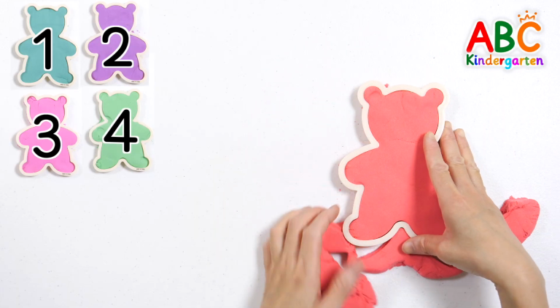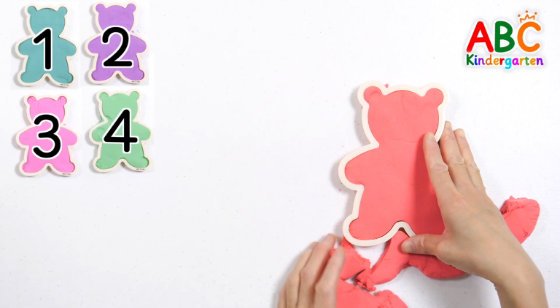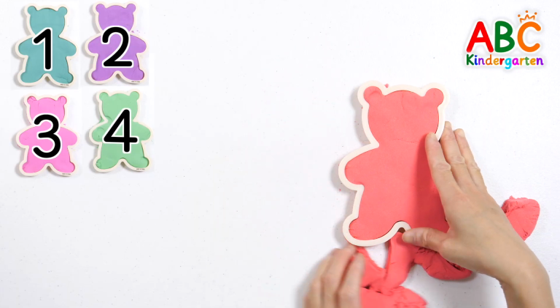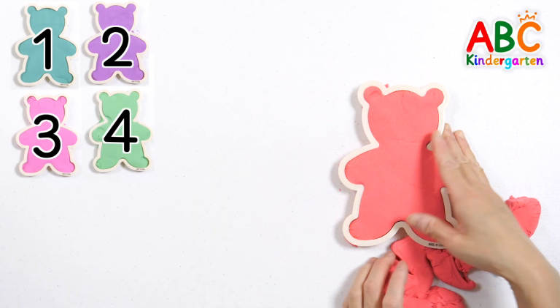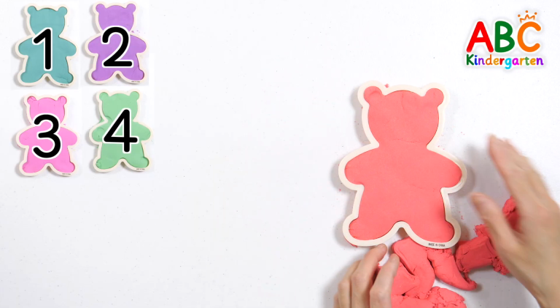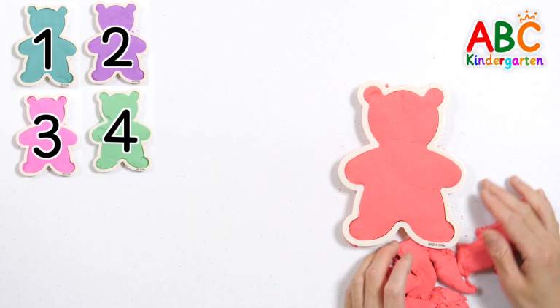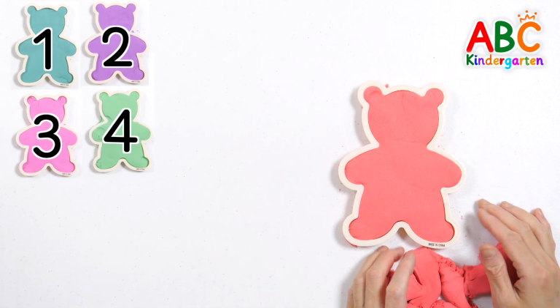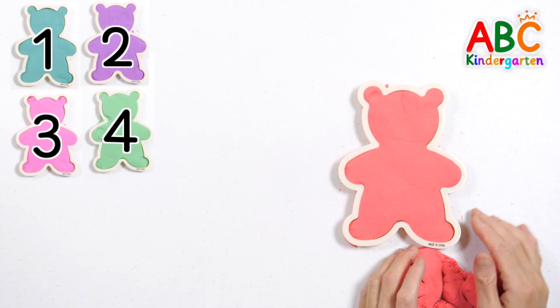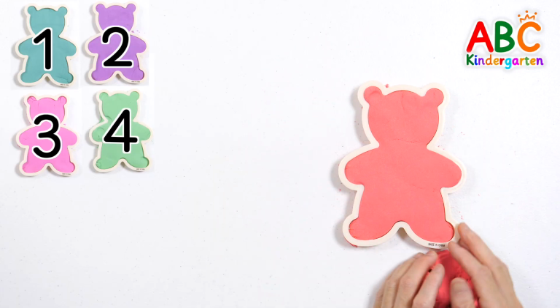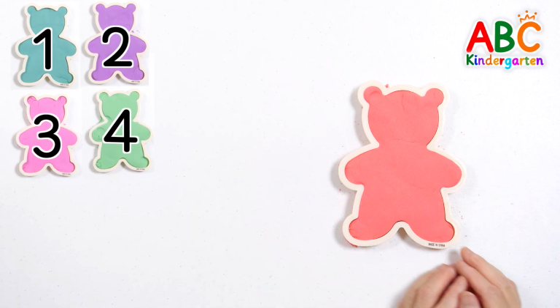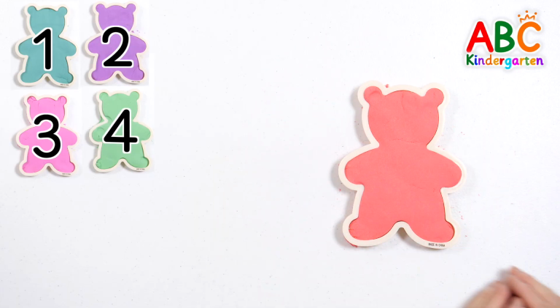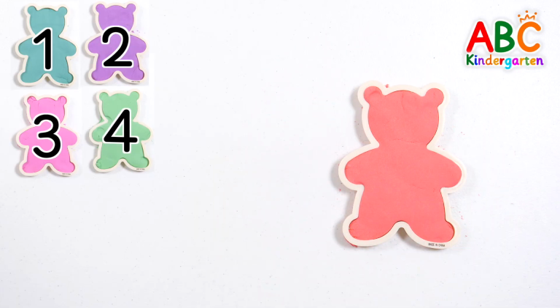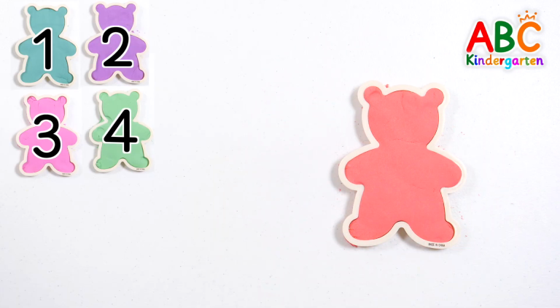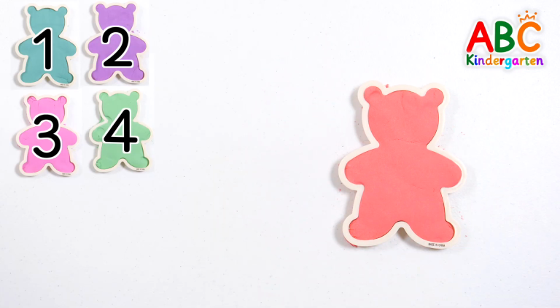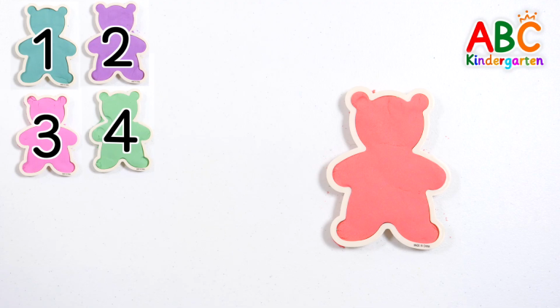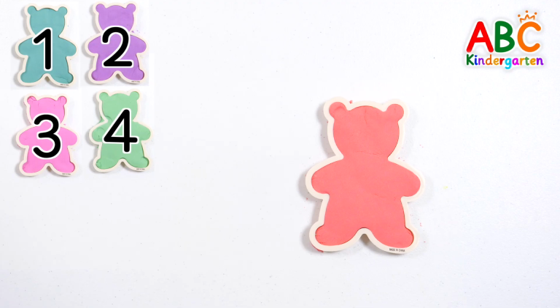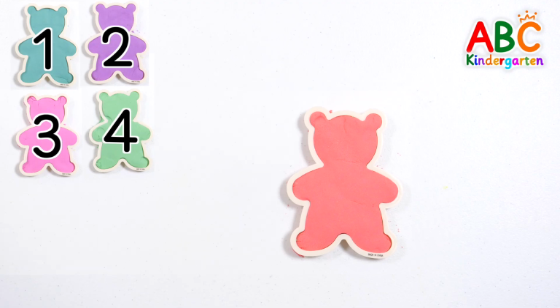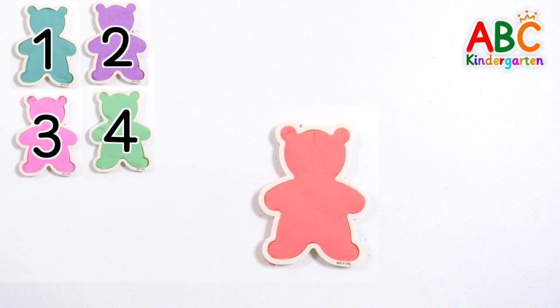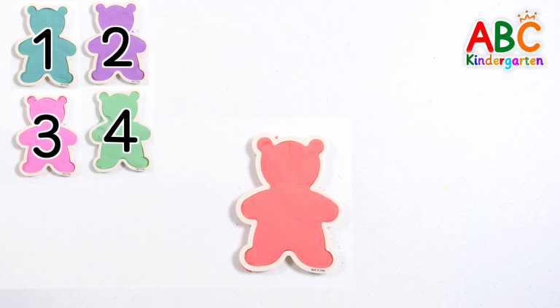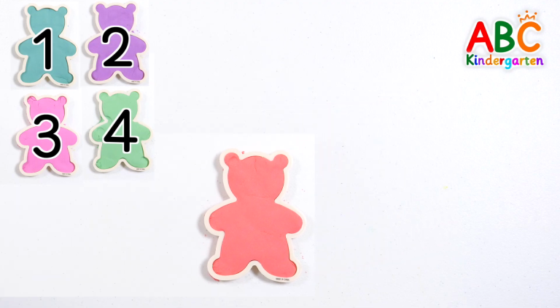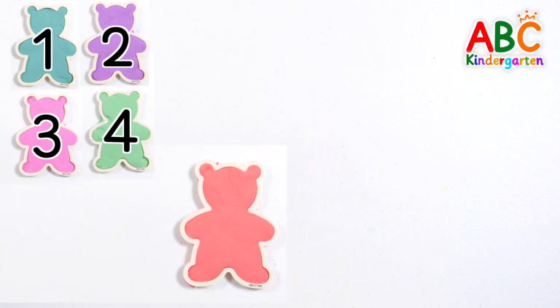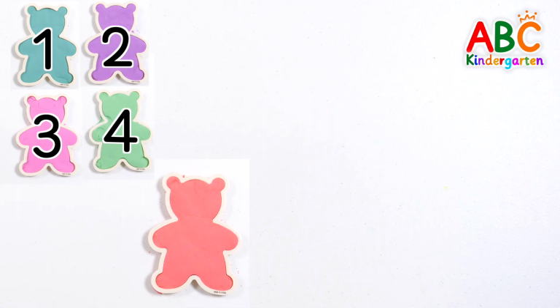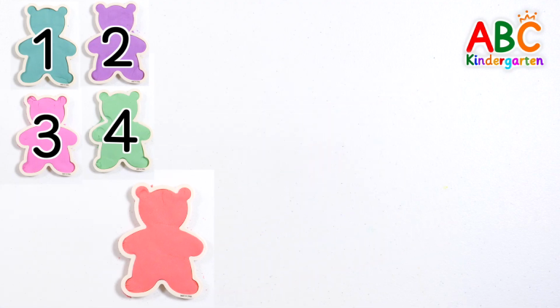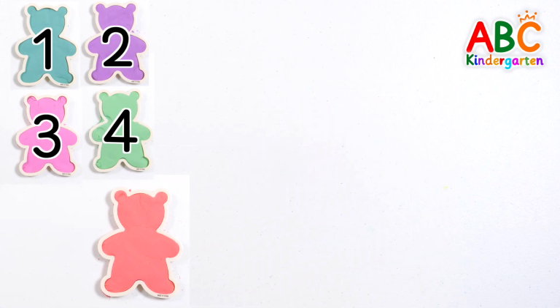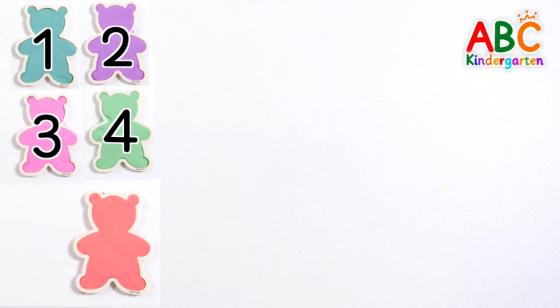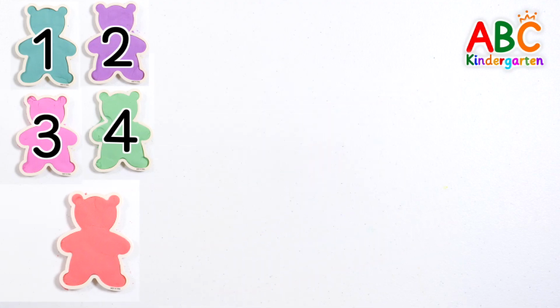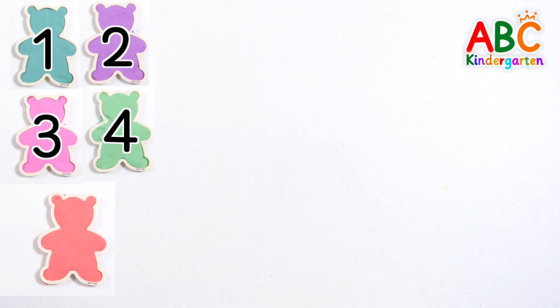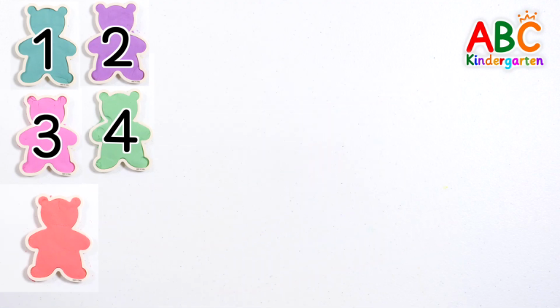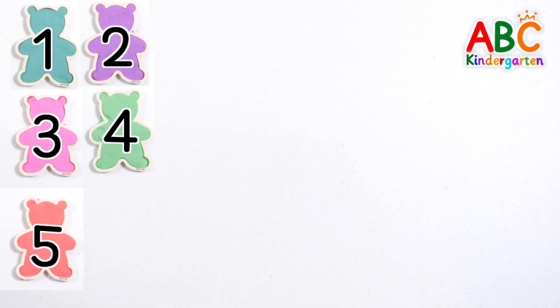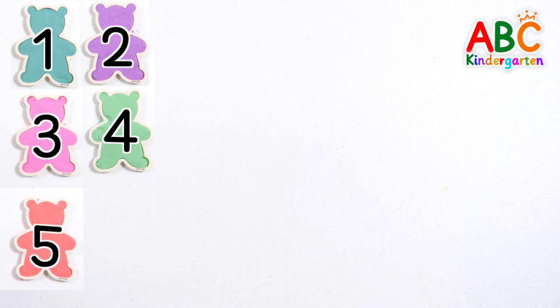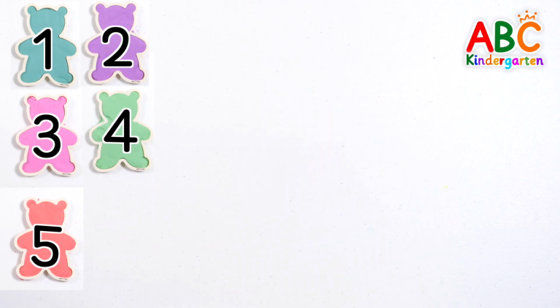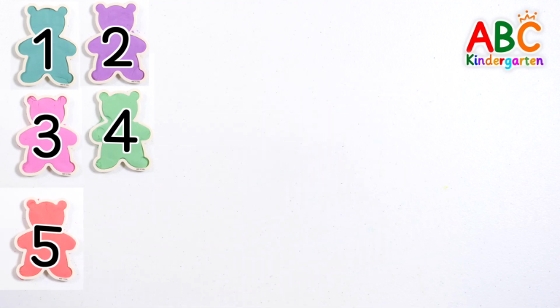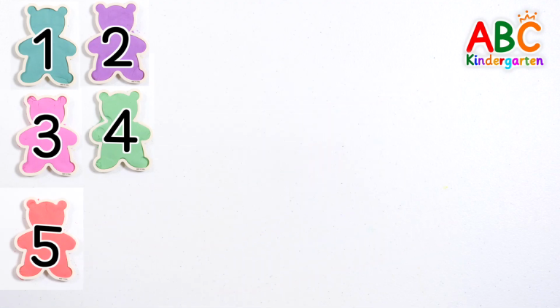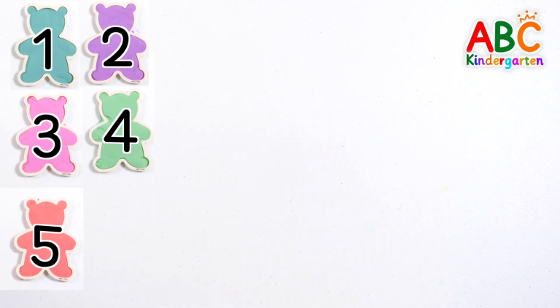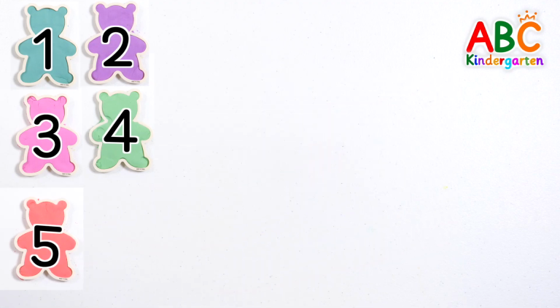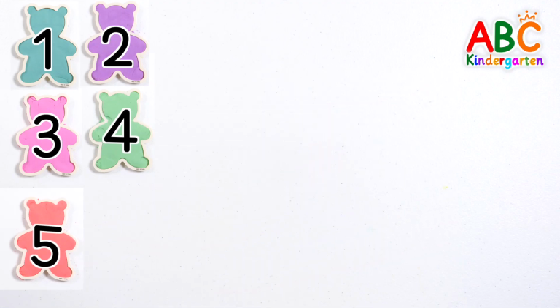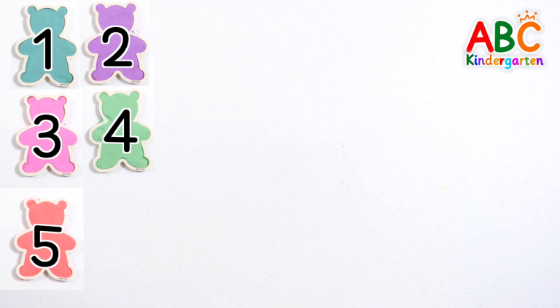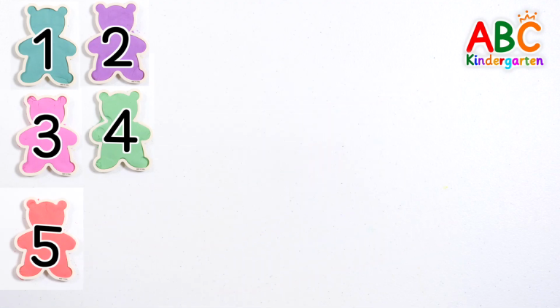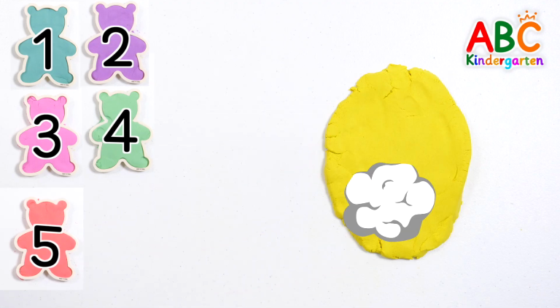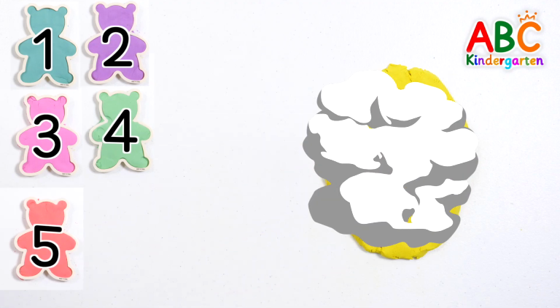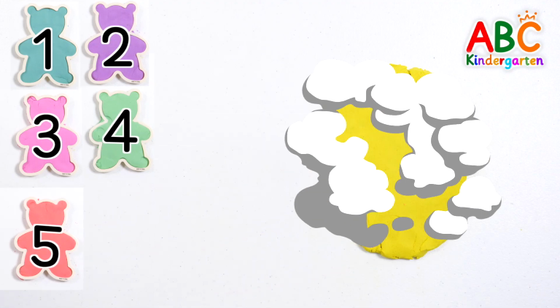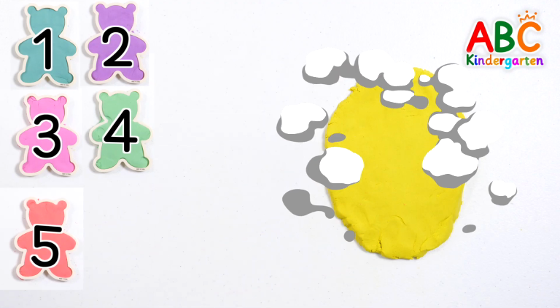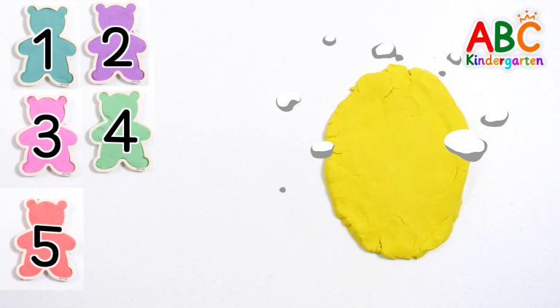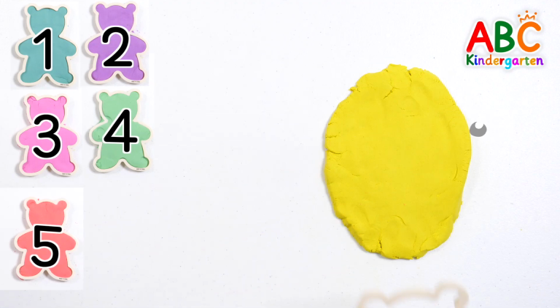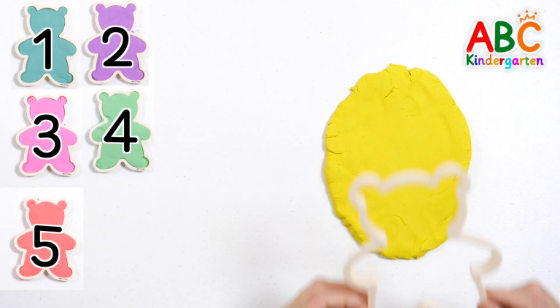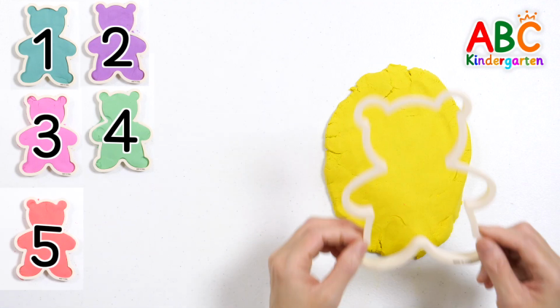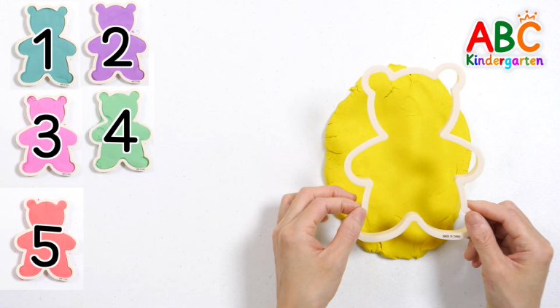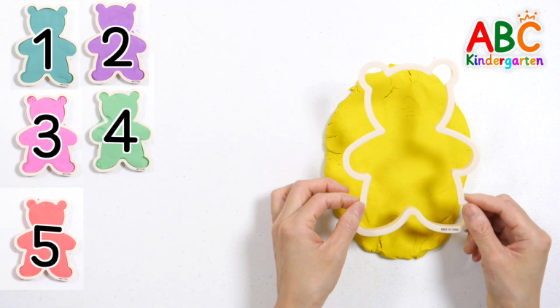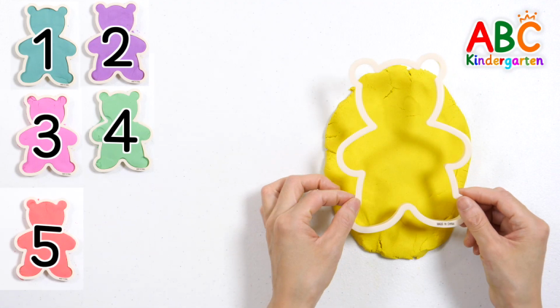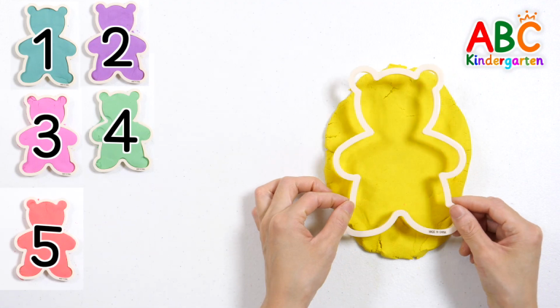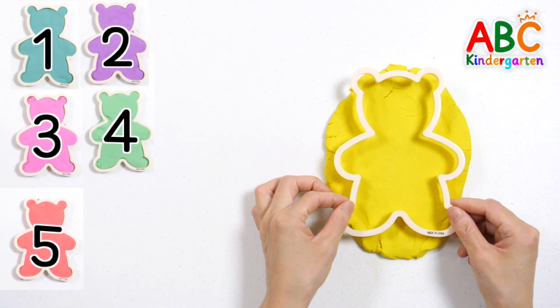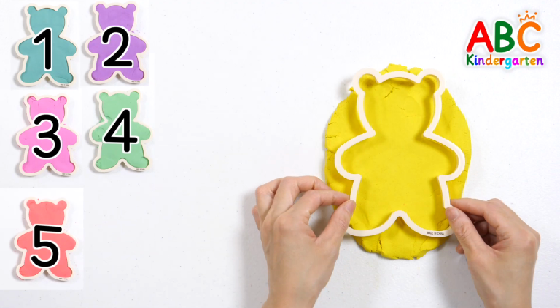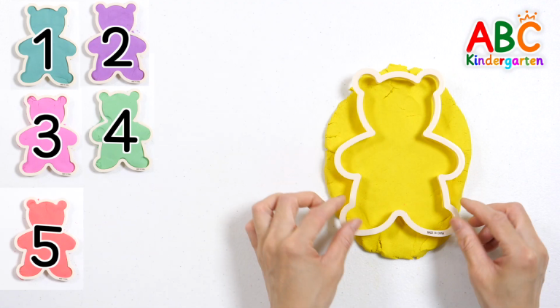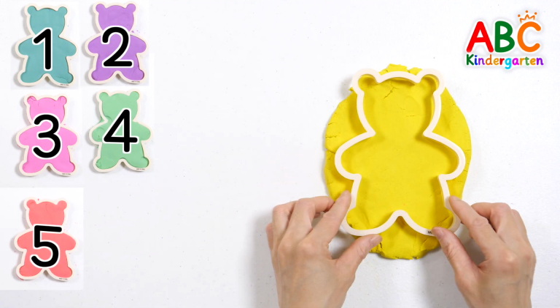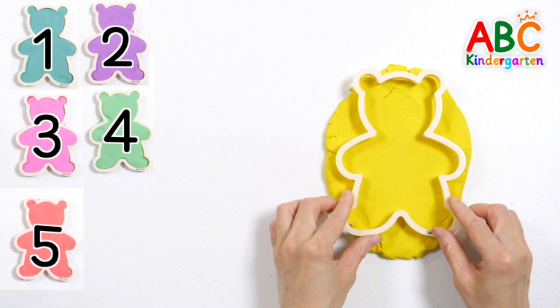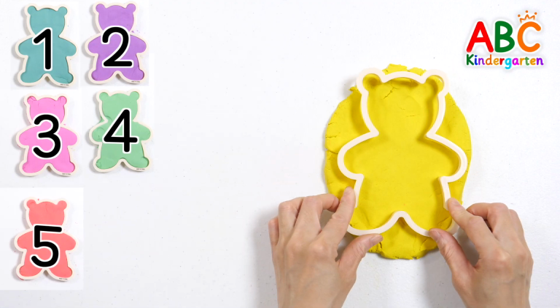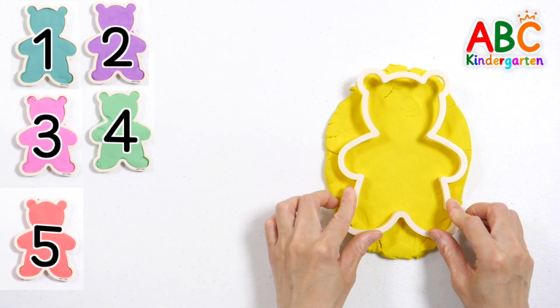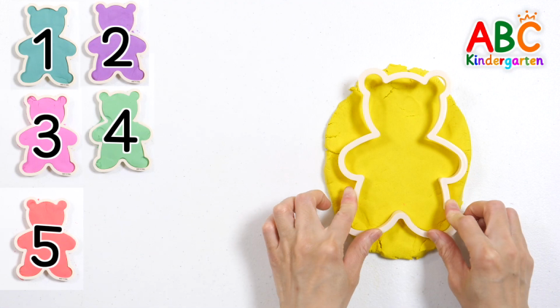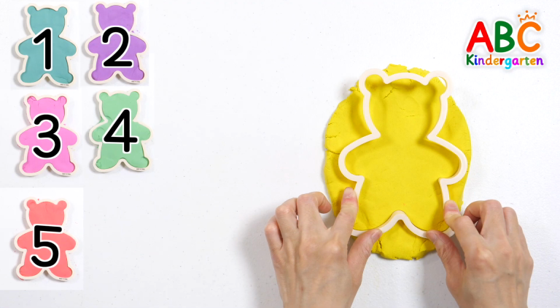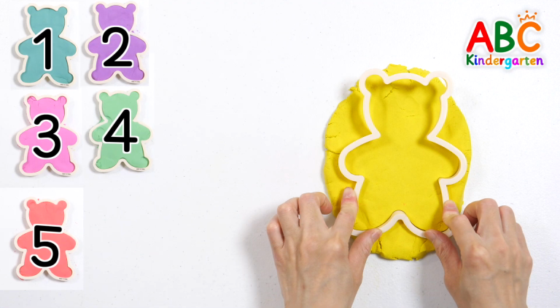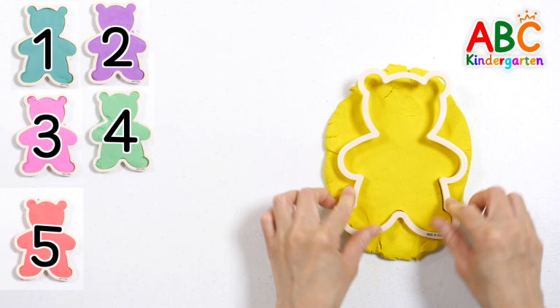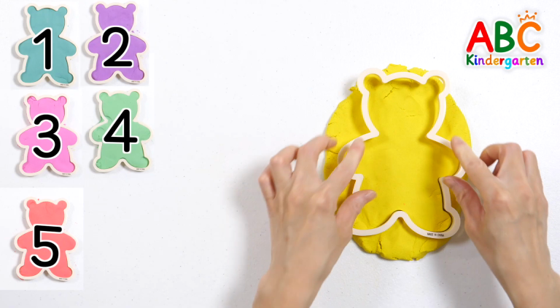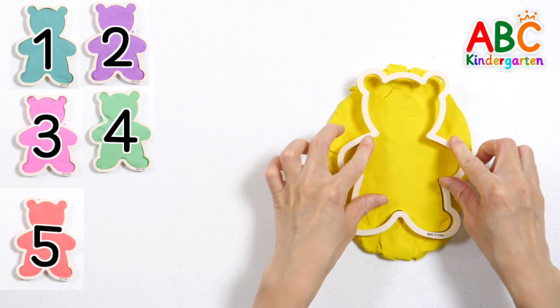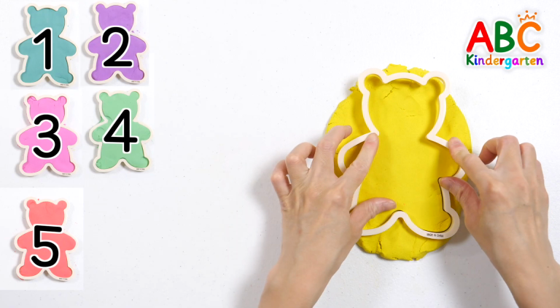Five bears. Press the mold into the yellow clay.